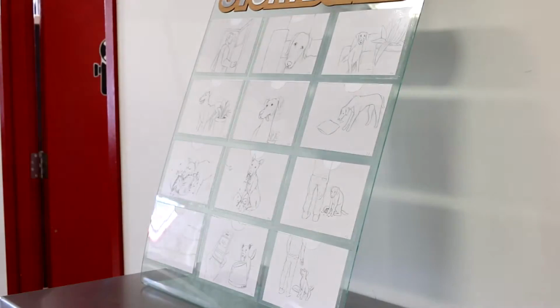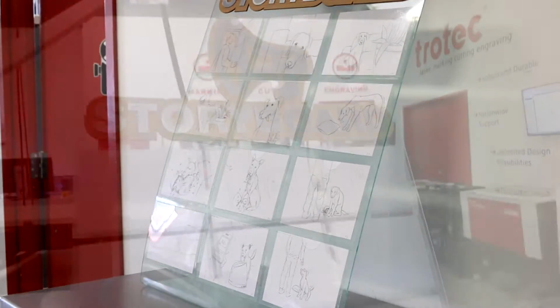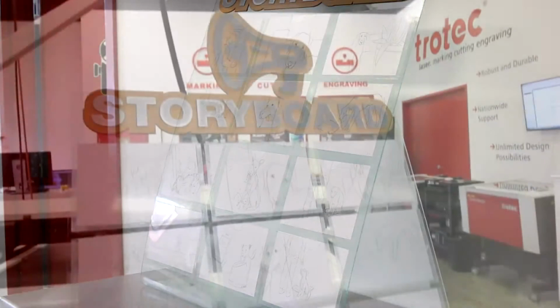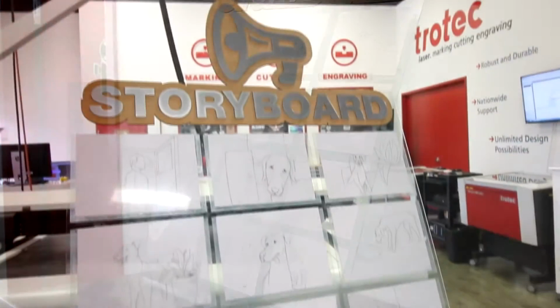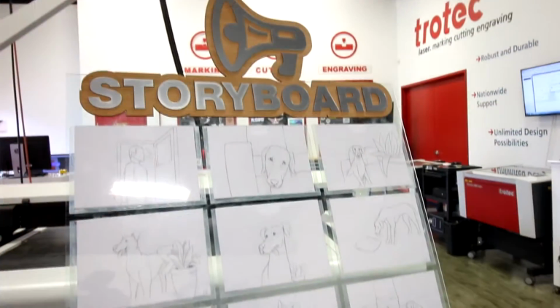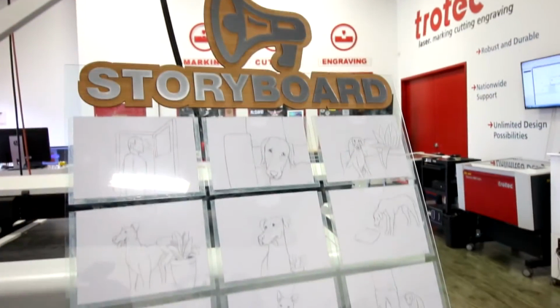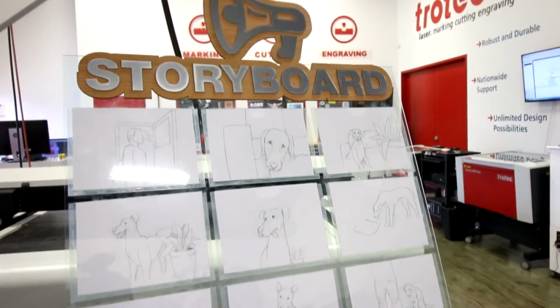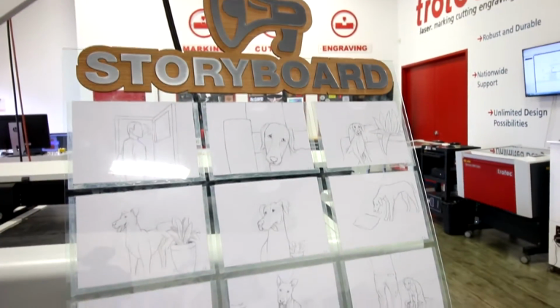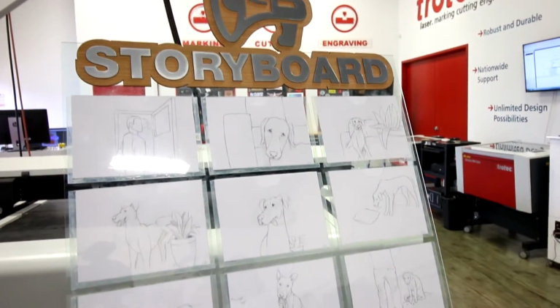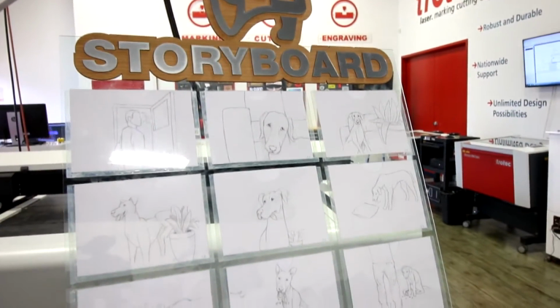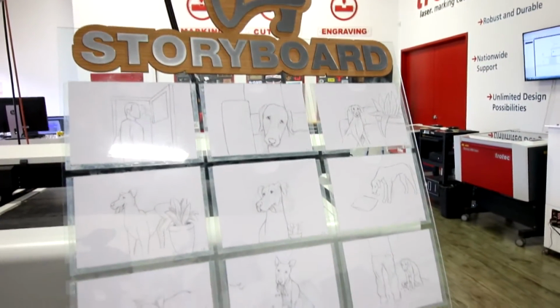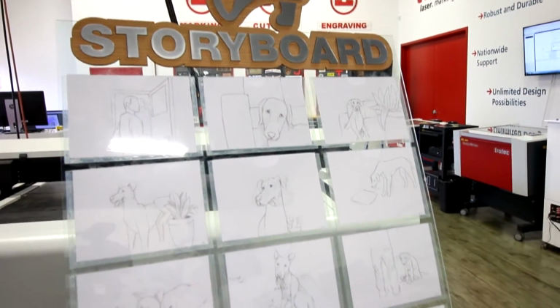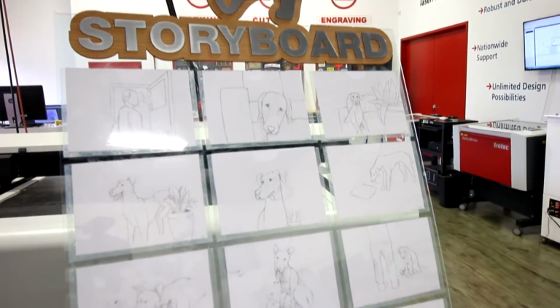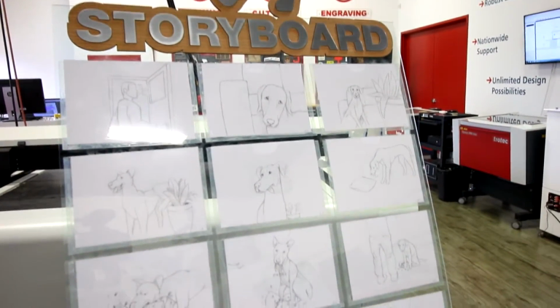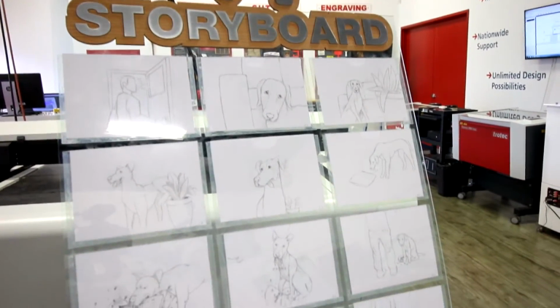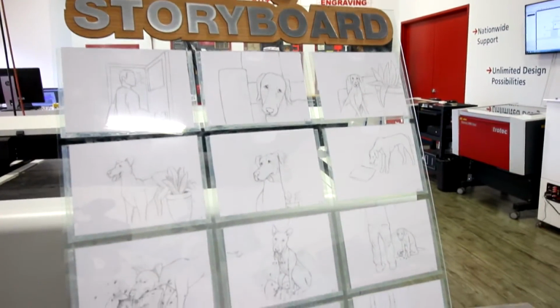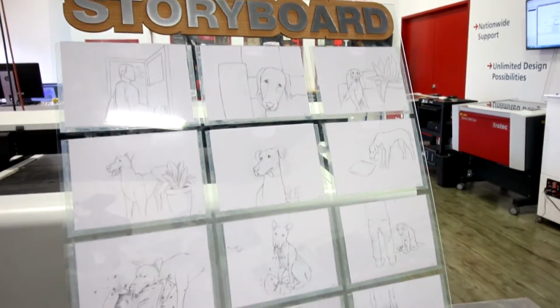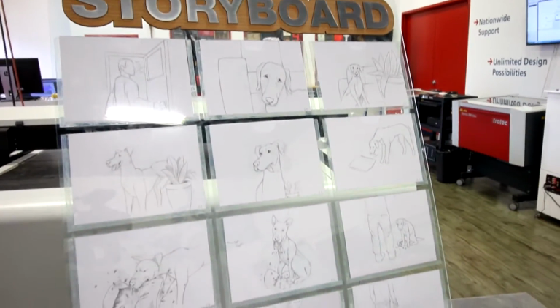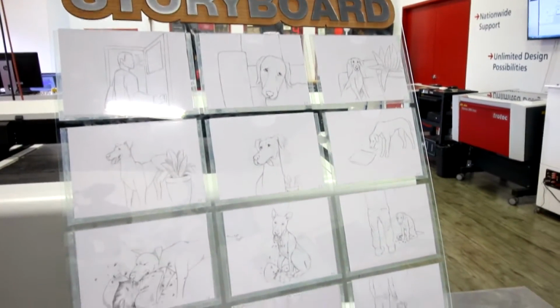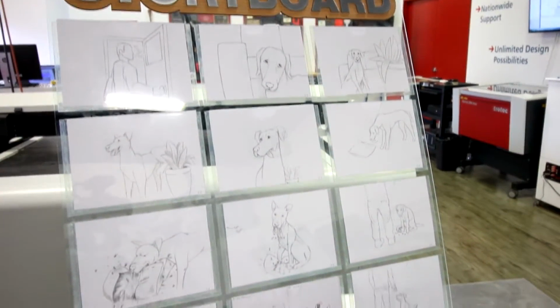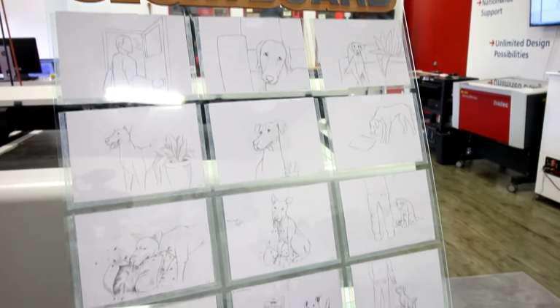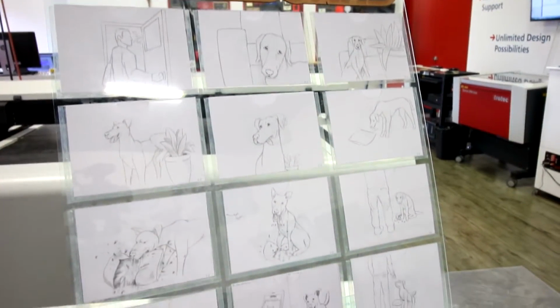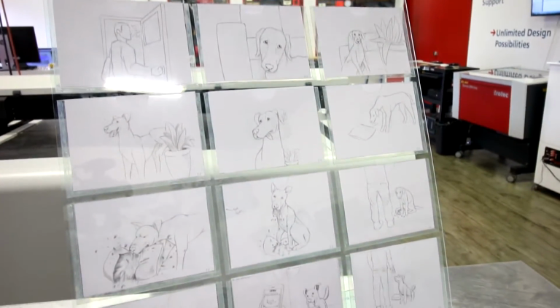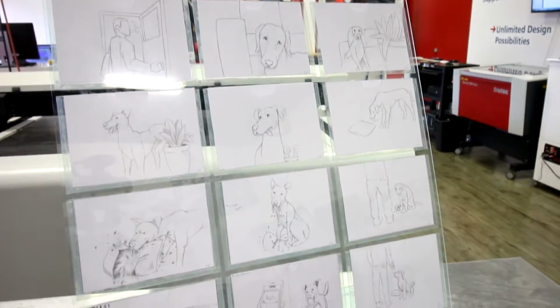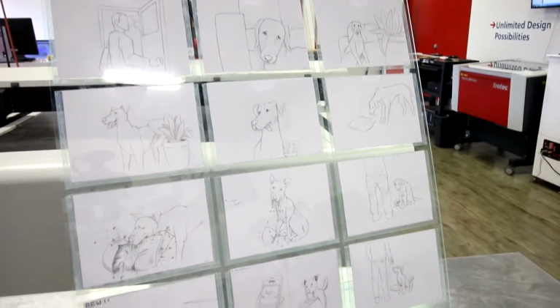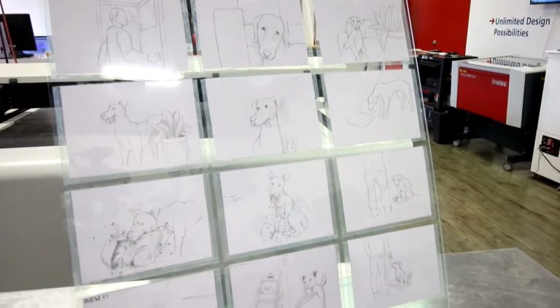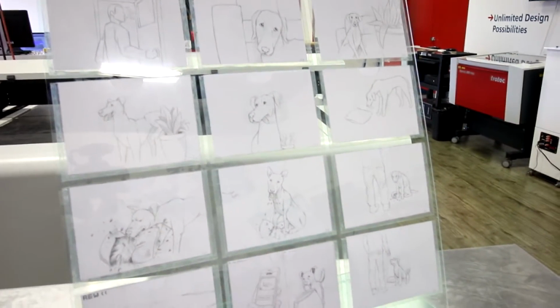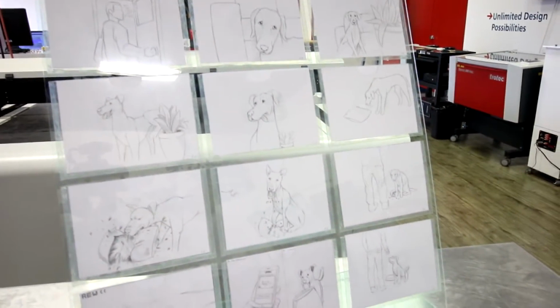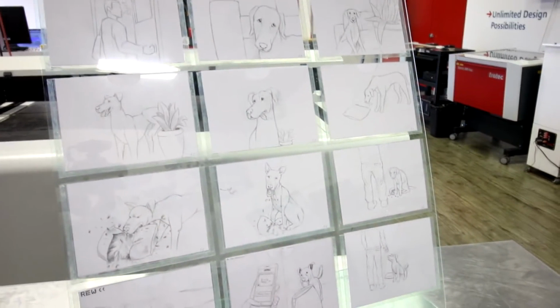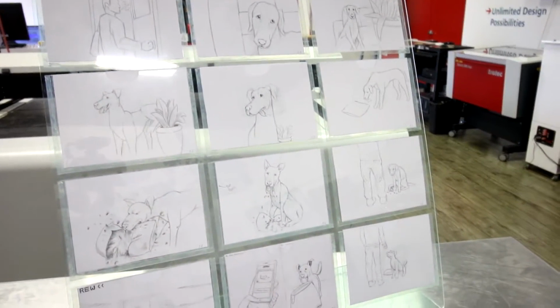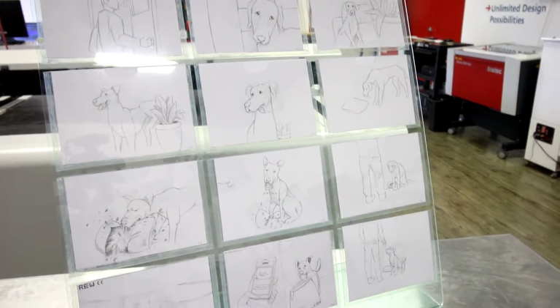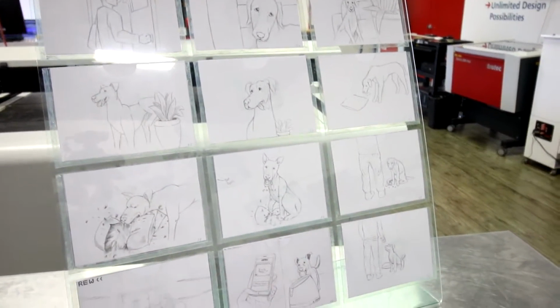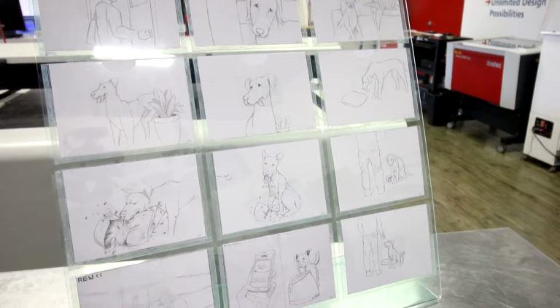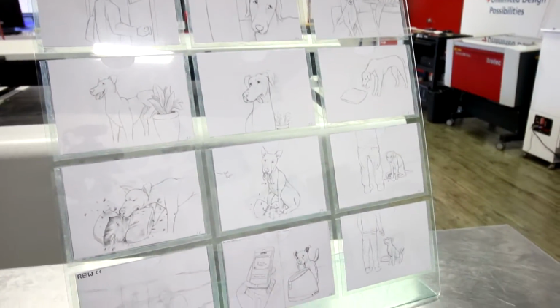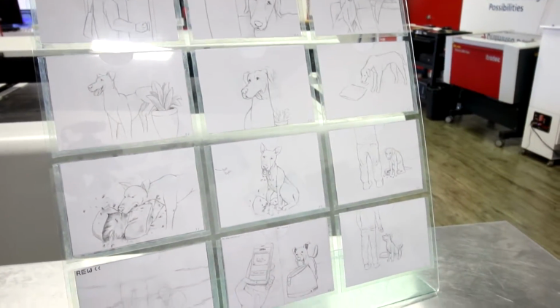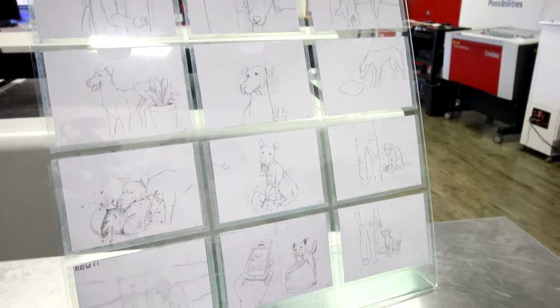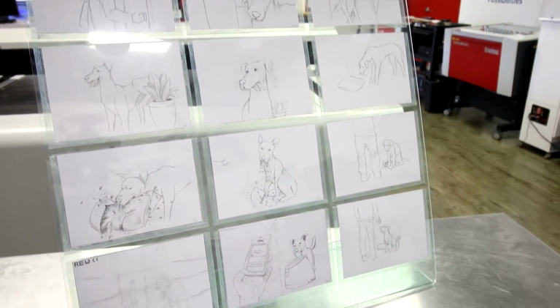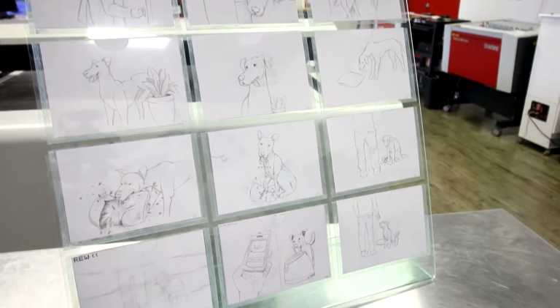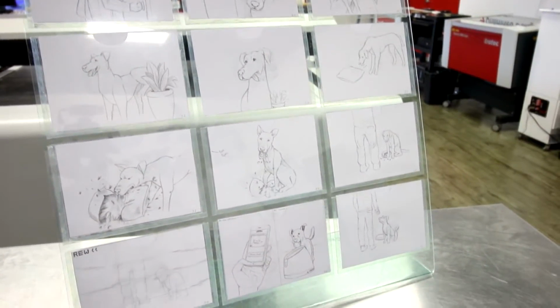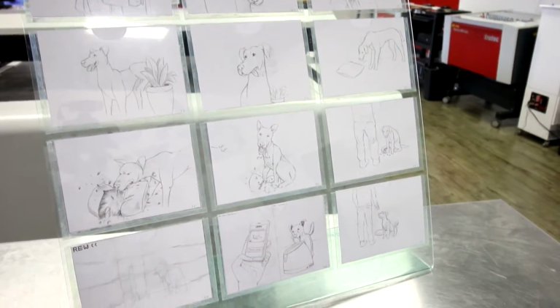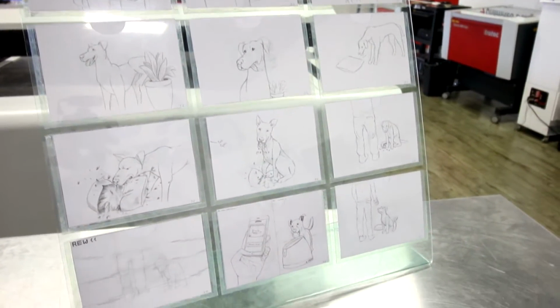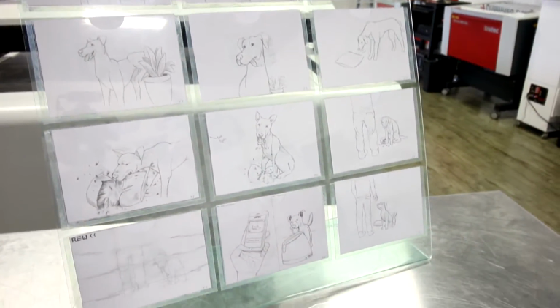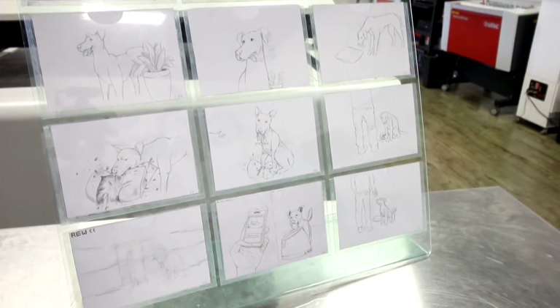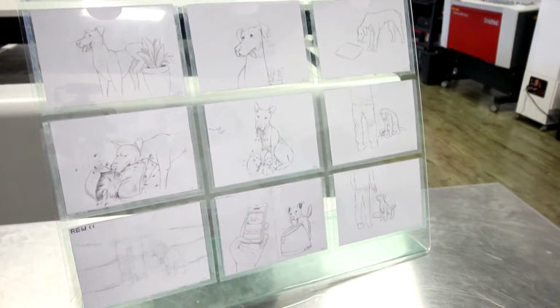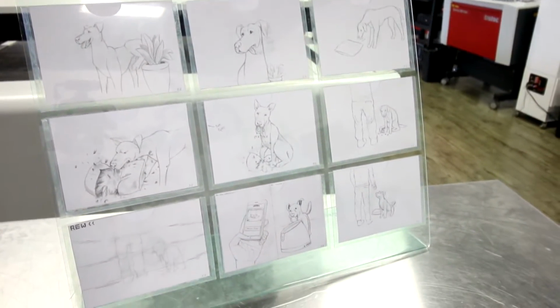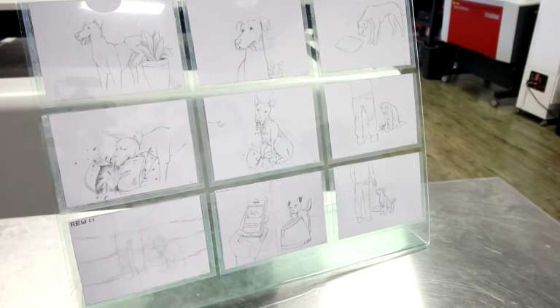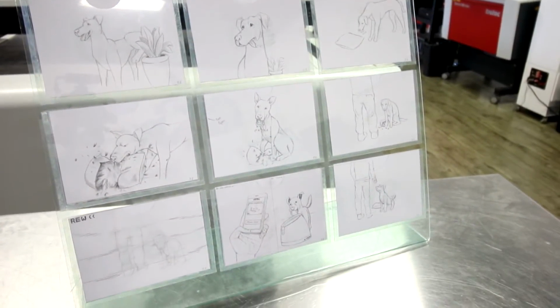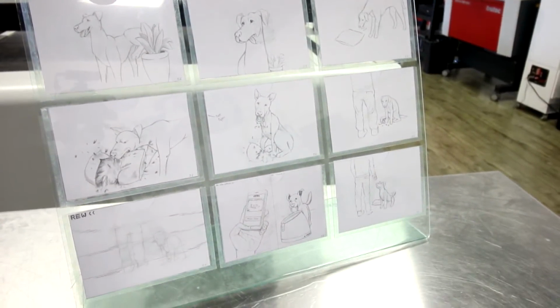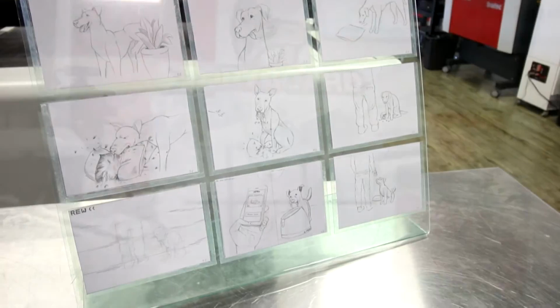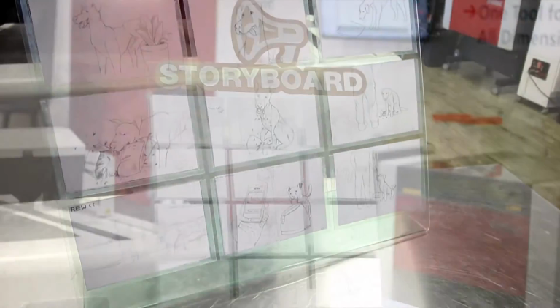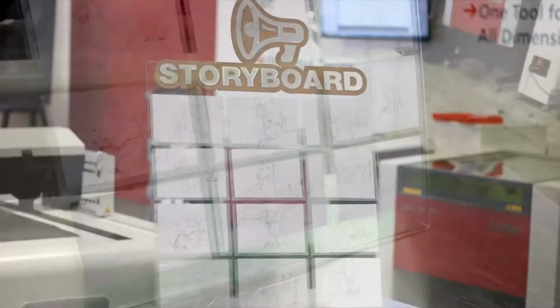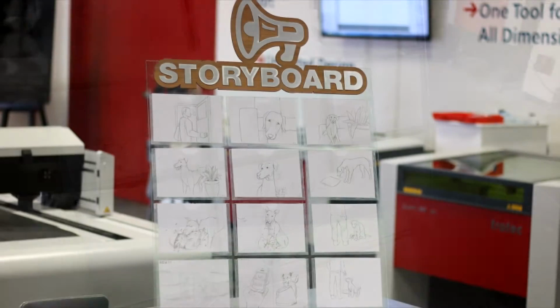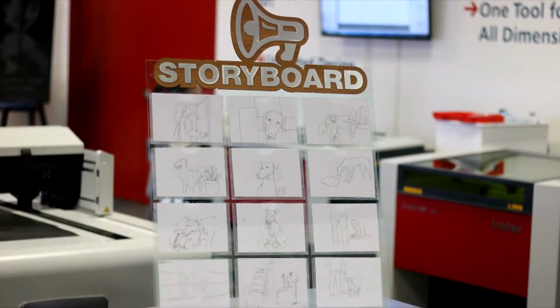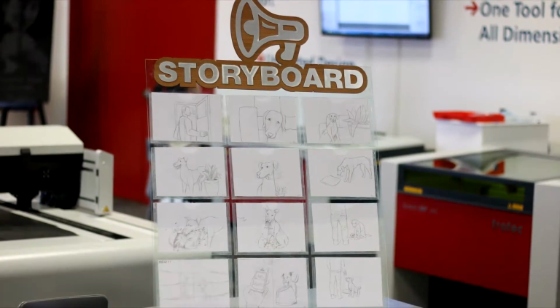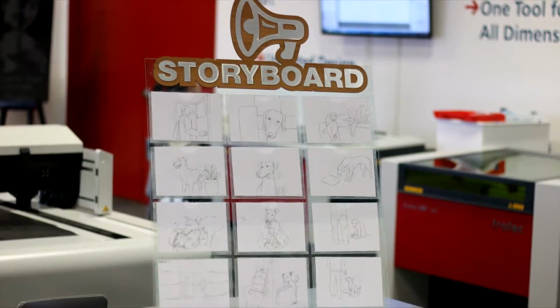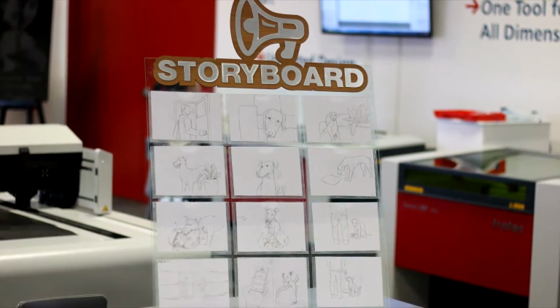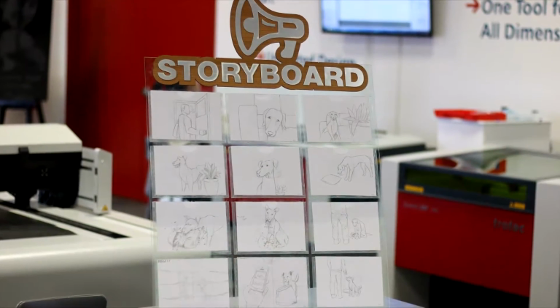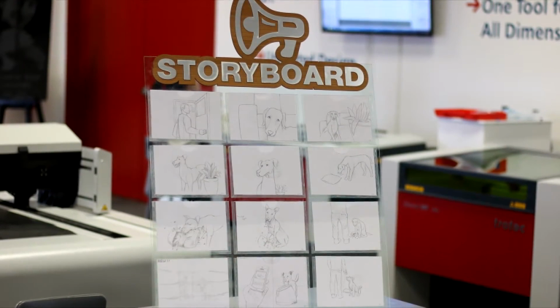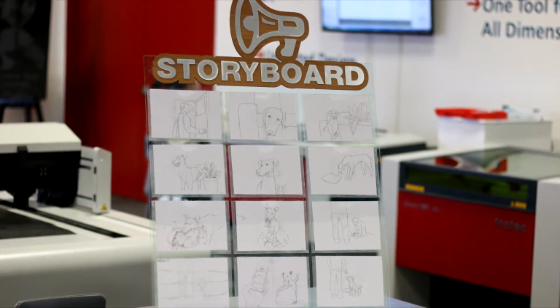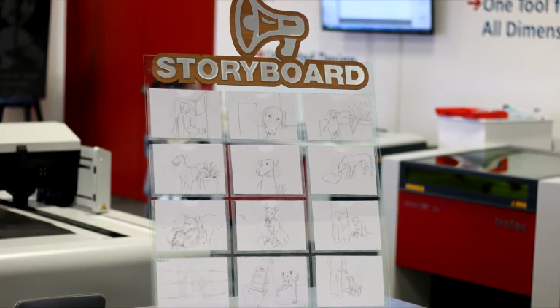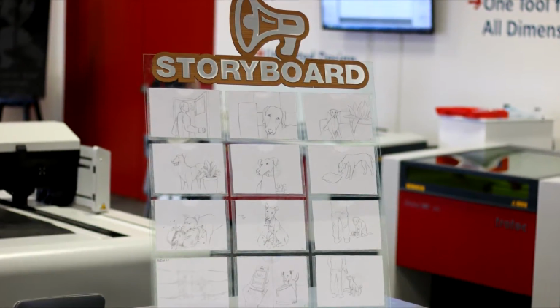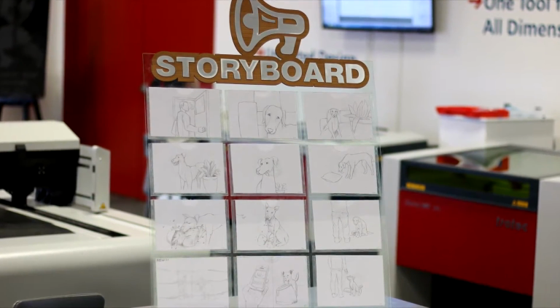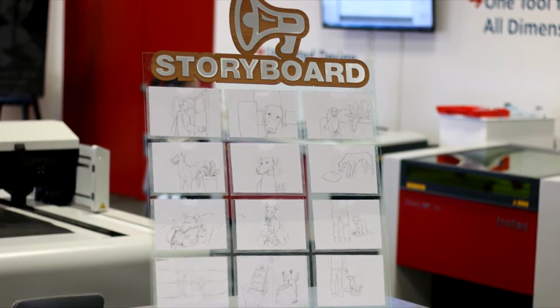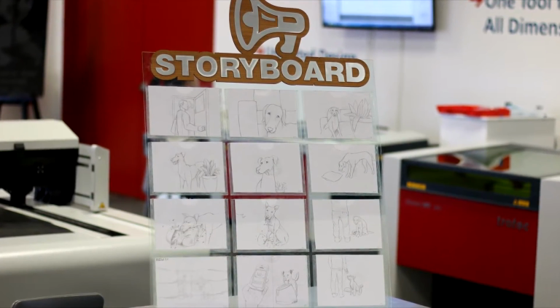This is a wonderful project for any English class as it allows students to analyze the structure of stories, novels, plays, commercials, and so on.